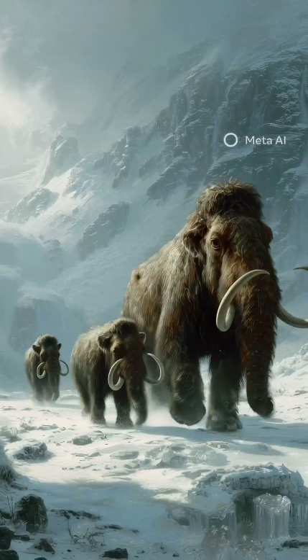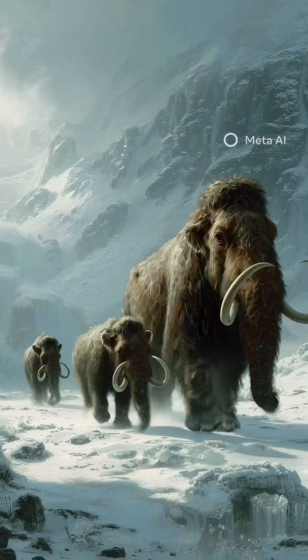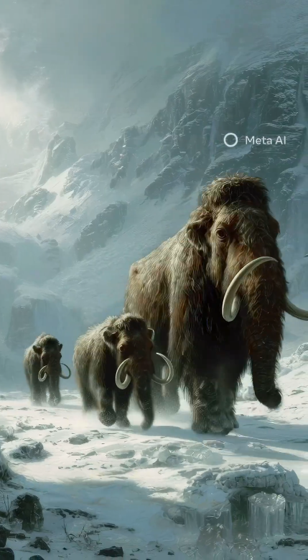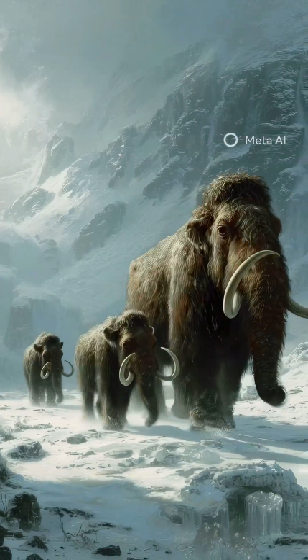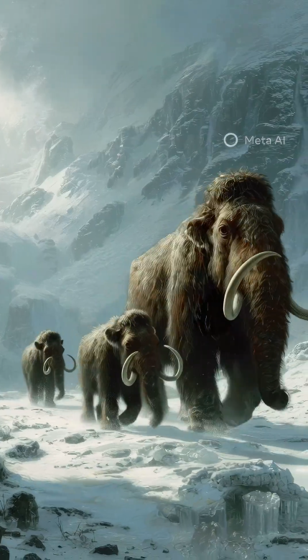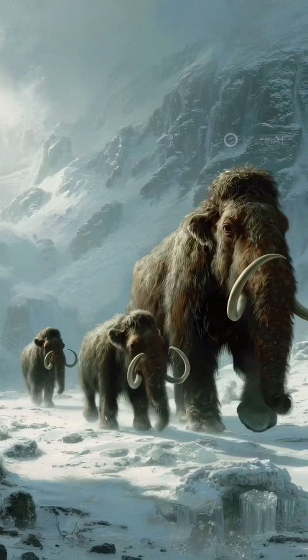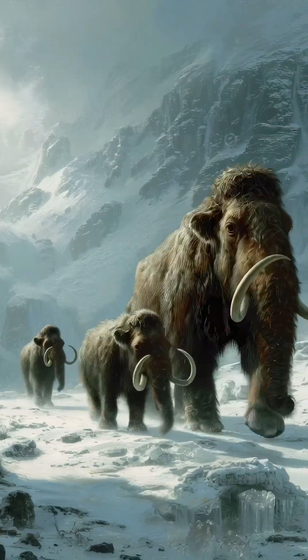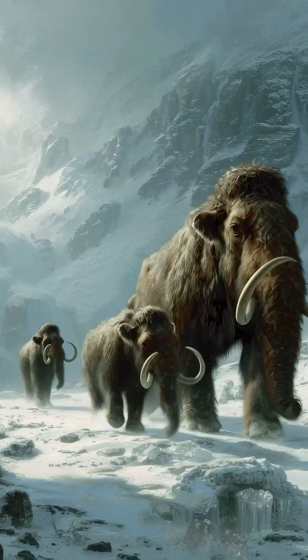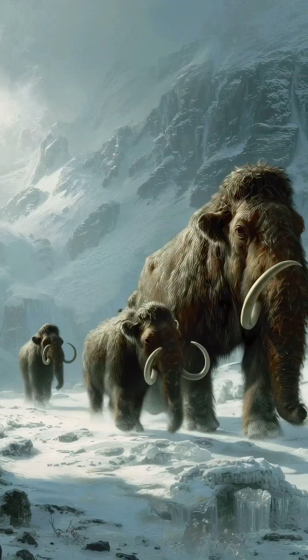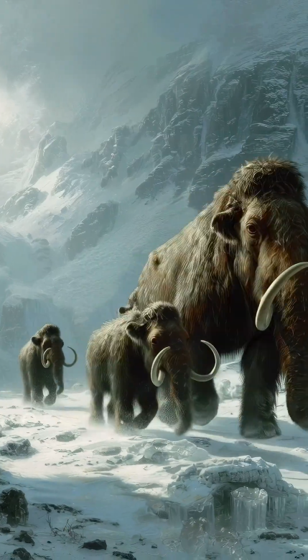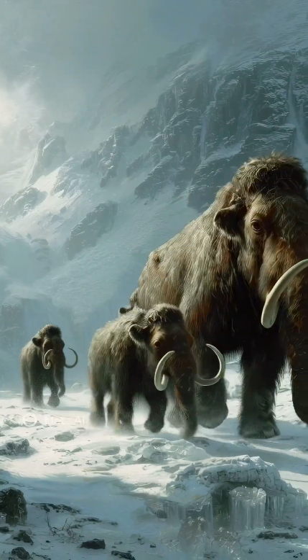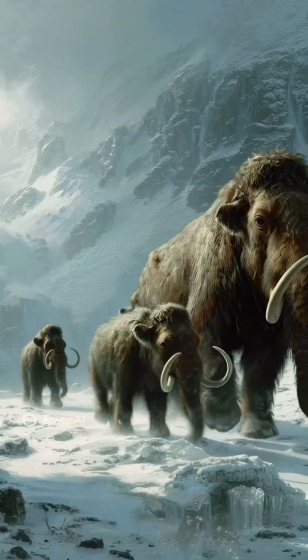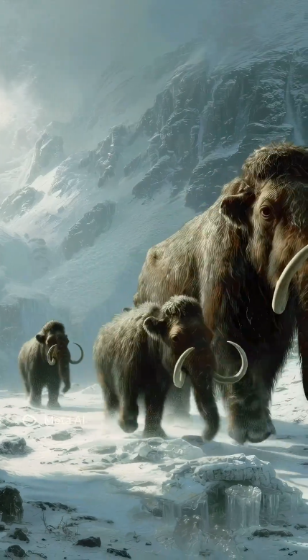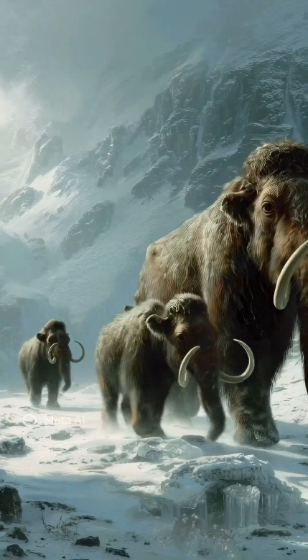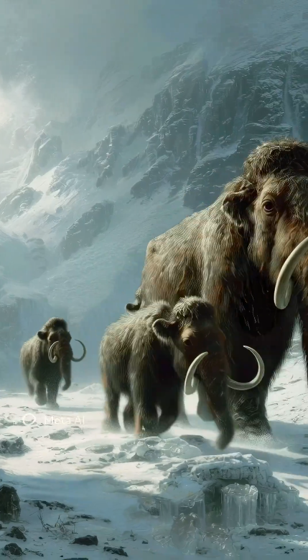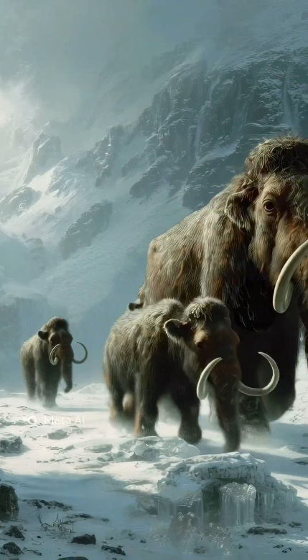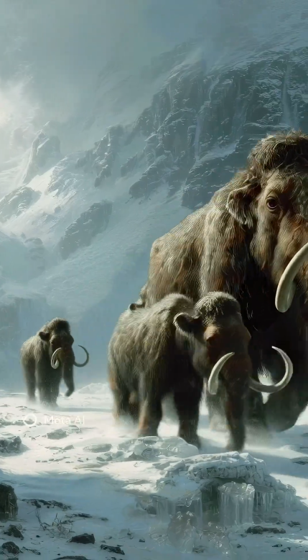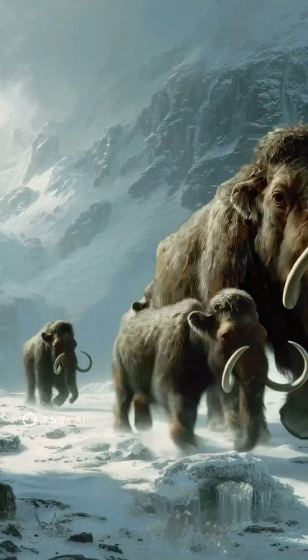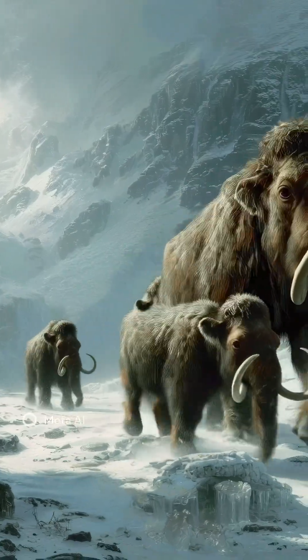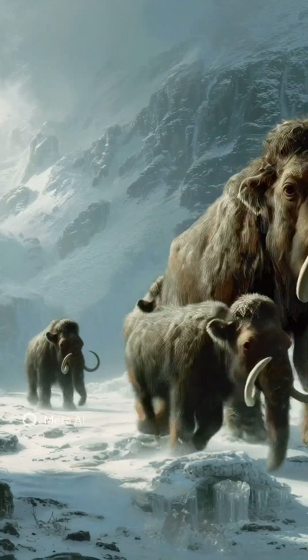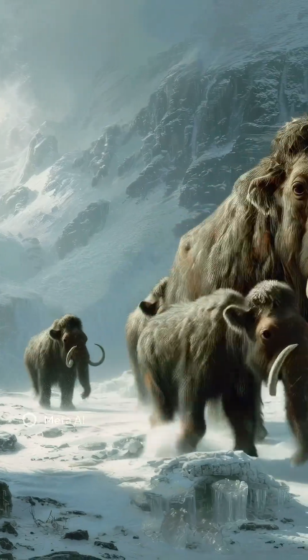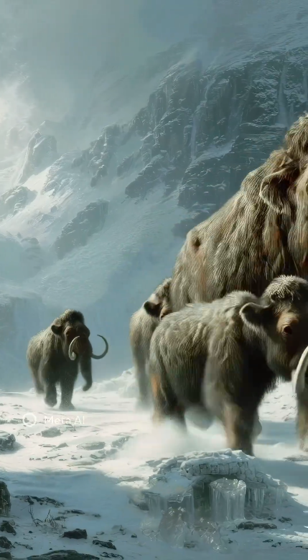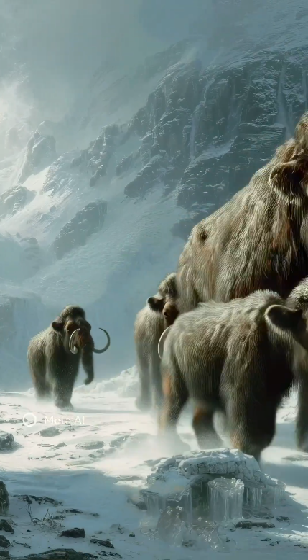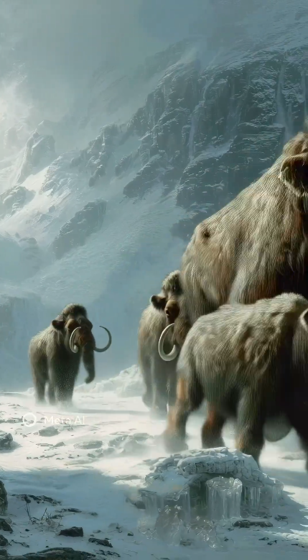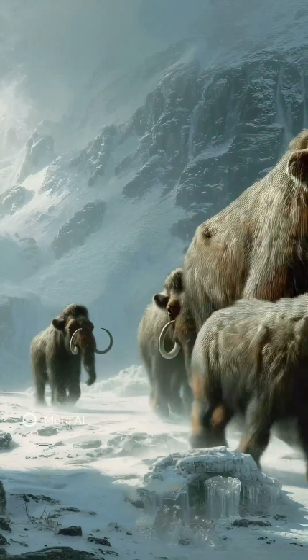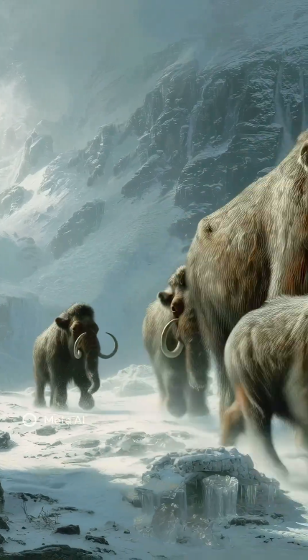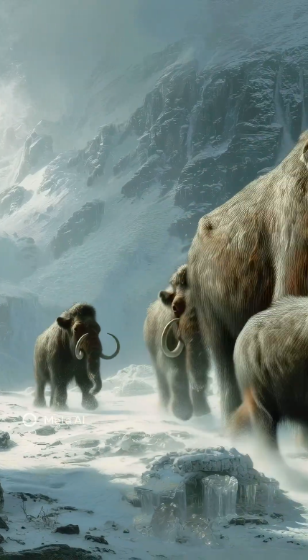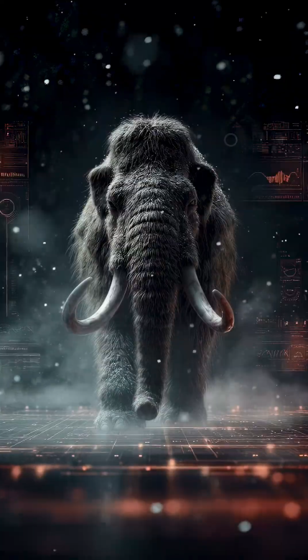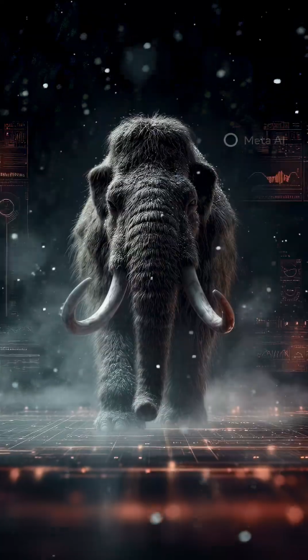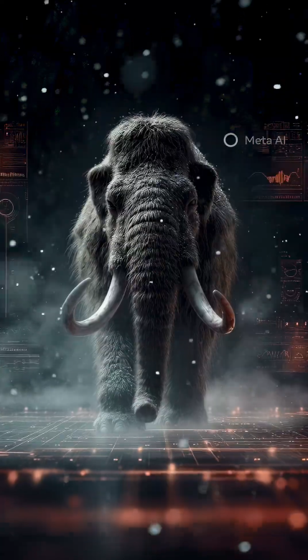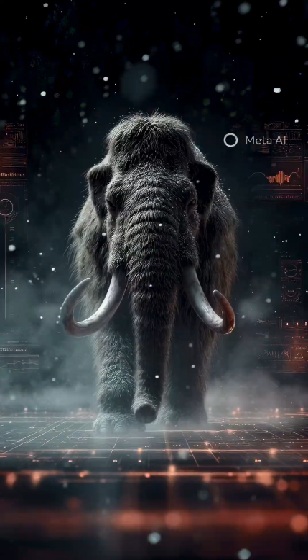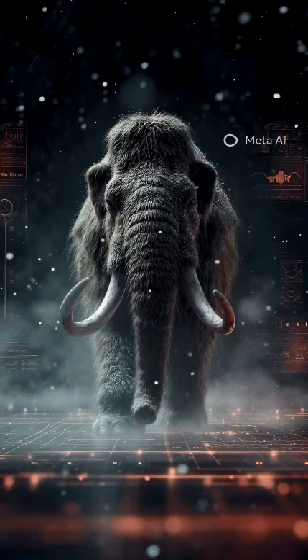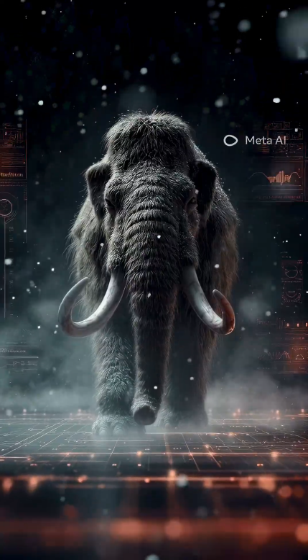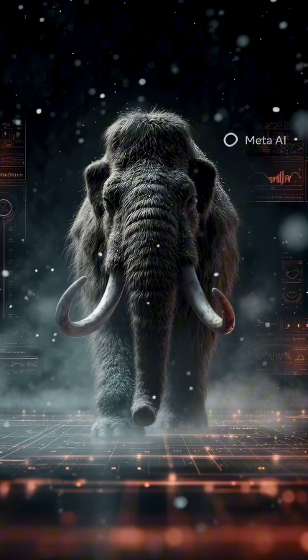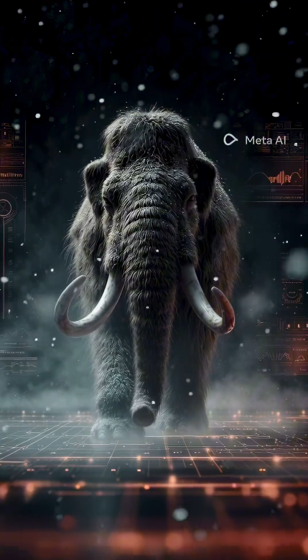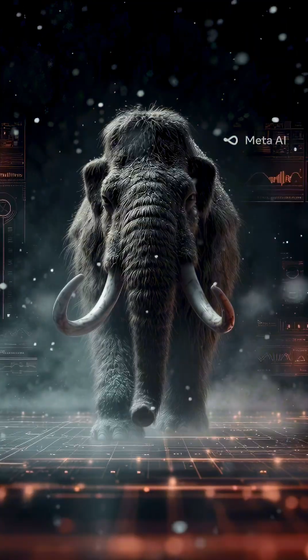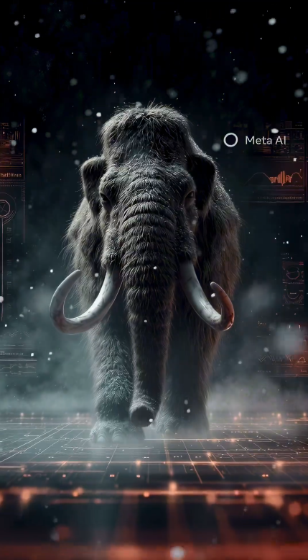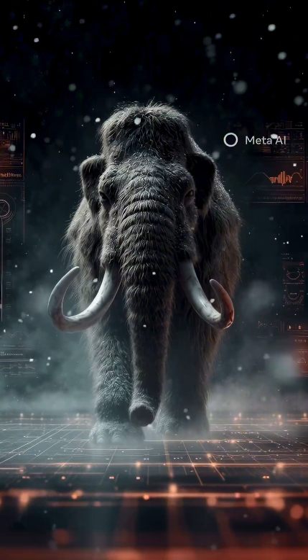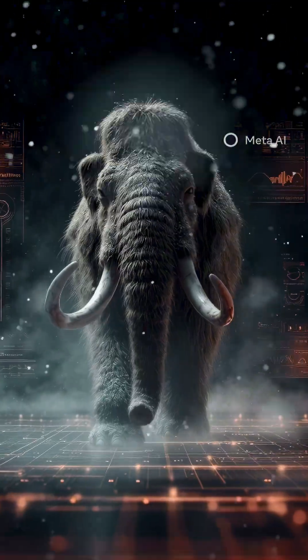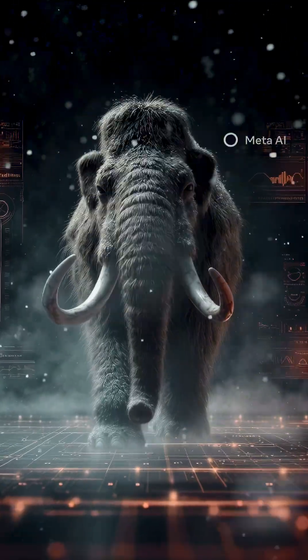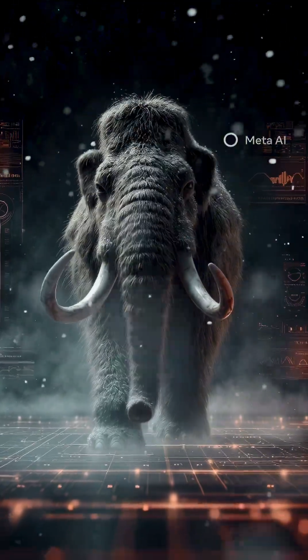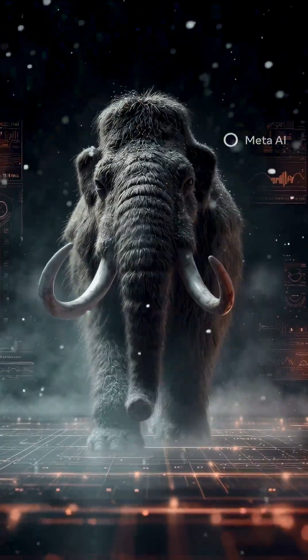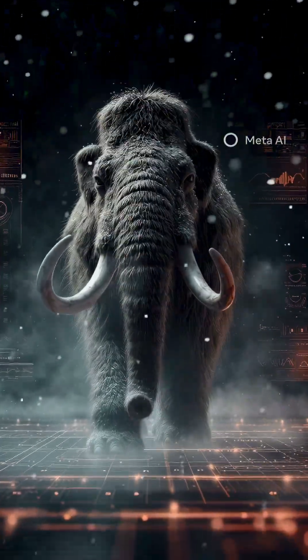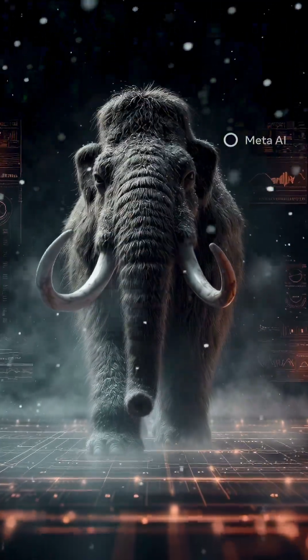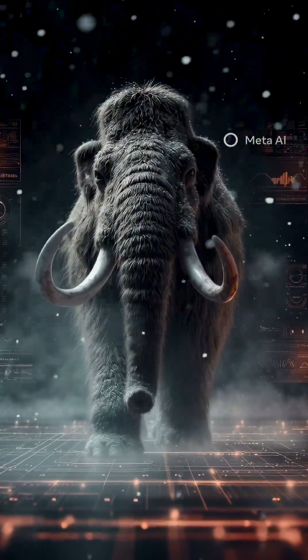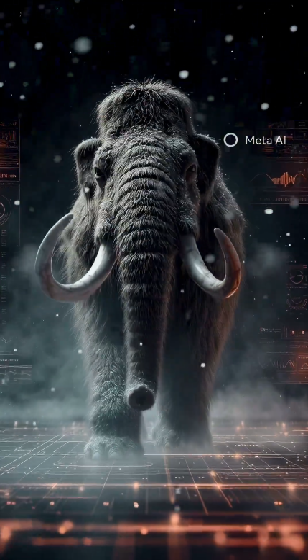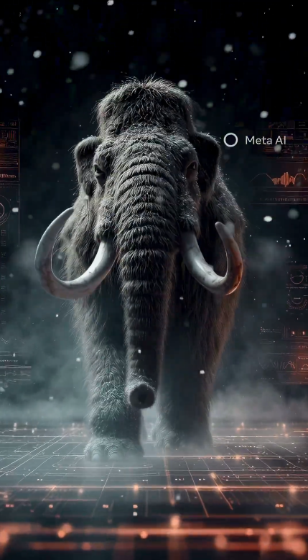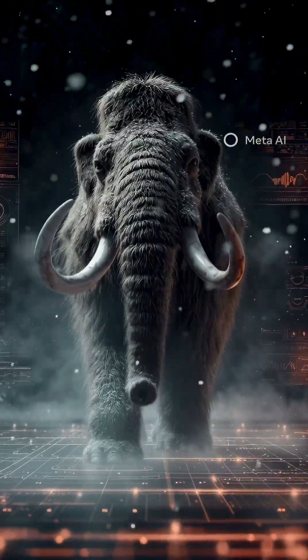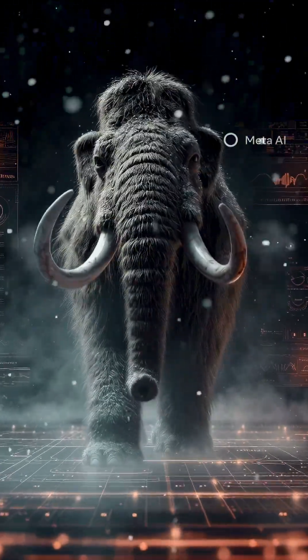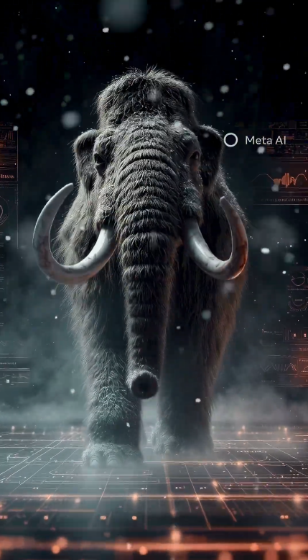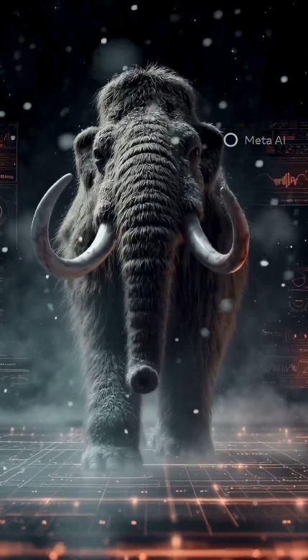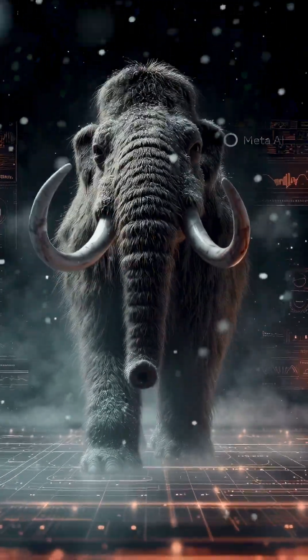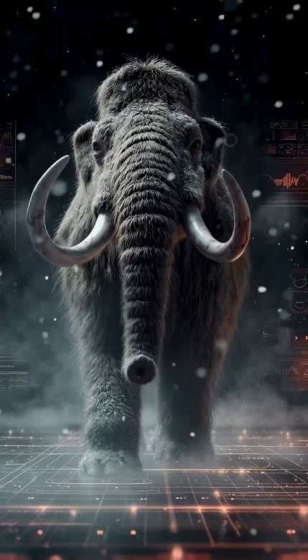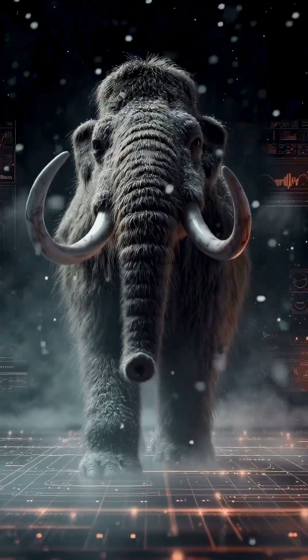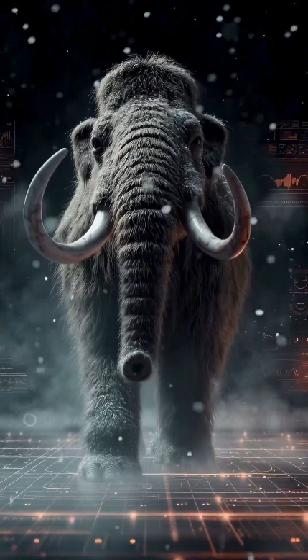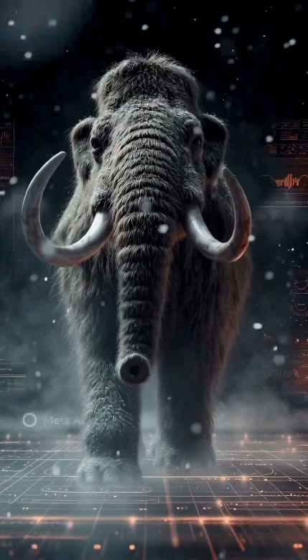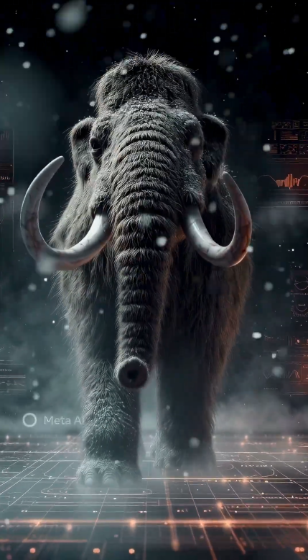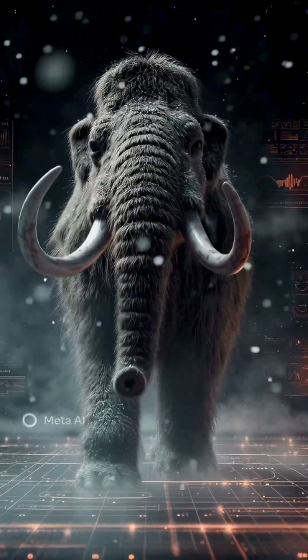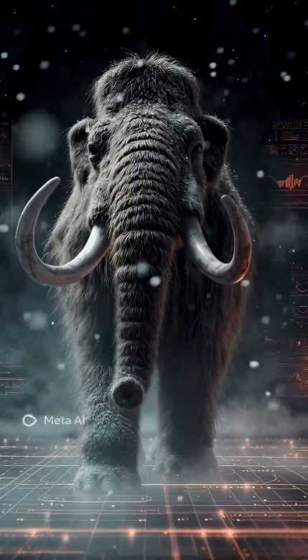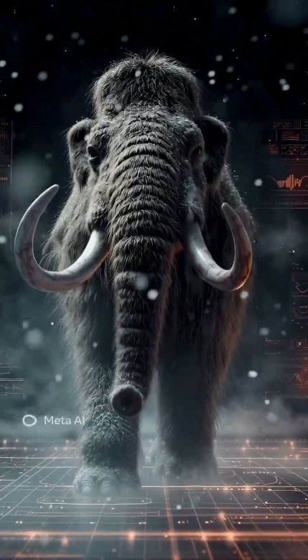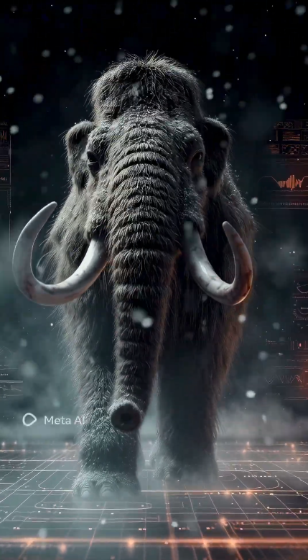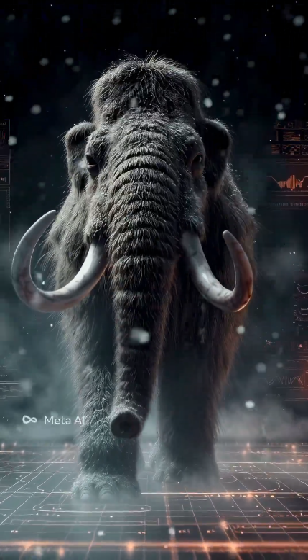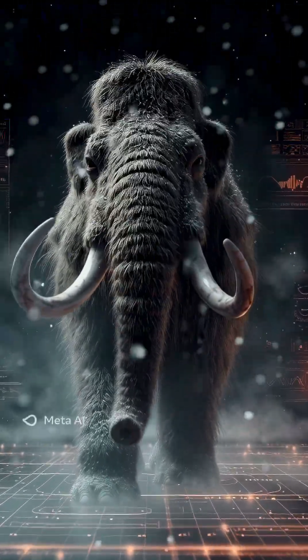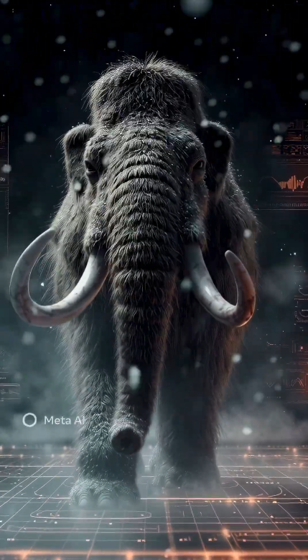They survived temperatures as low as minus 50 degrees Celsius, with layers of fat, long hair, and special blood that resisted freezing.